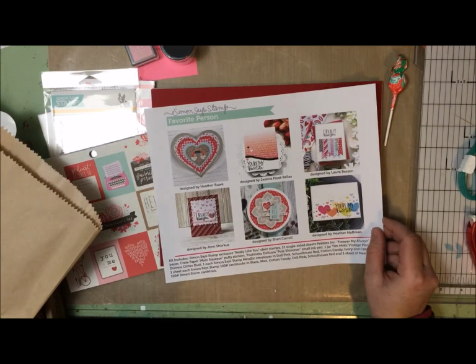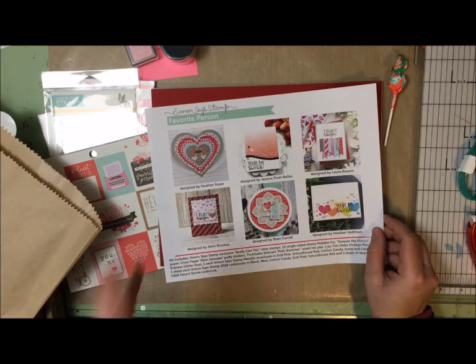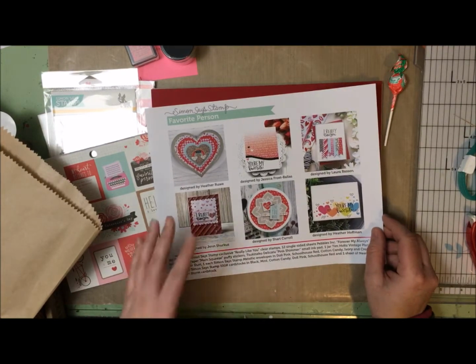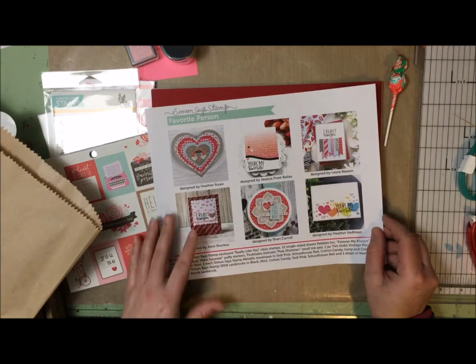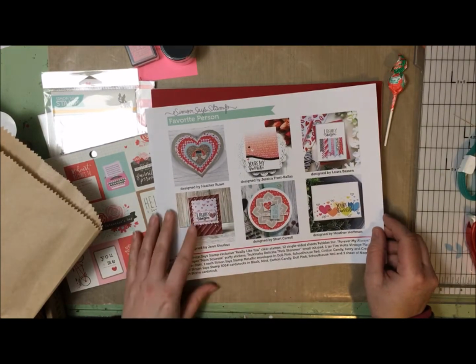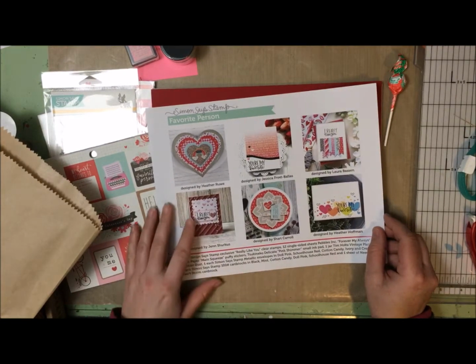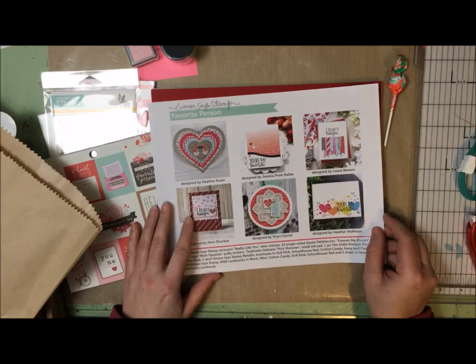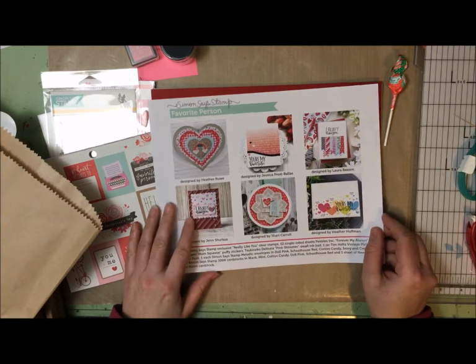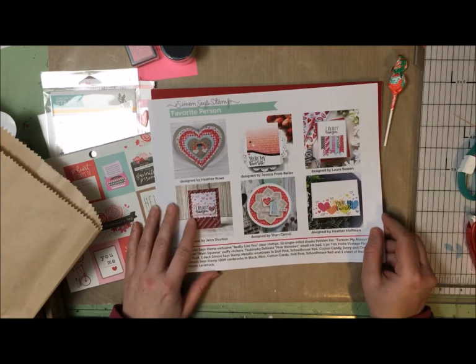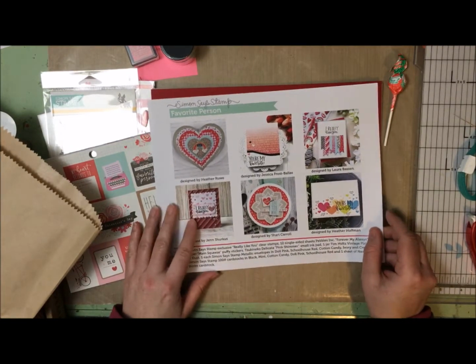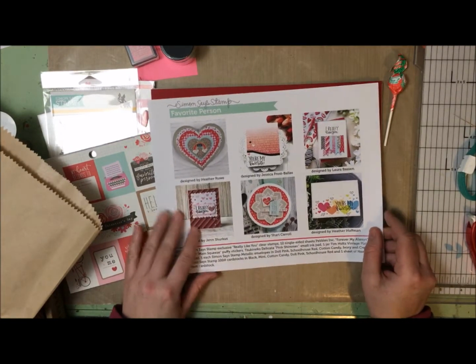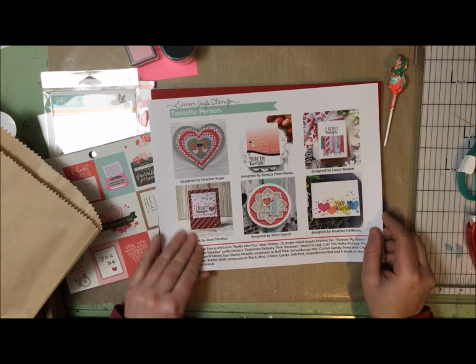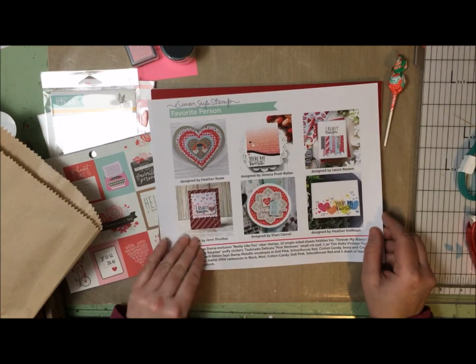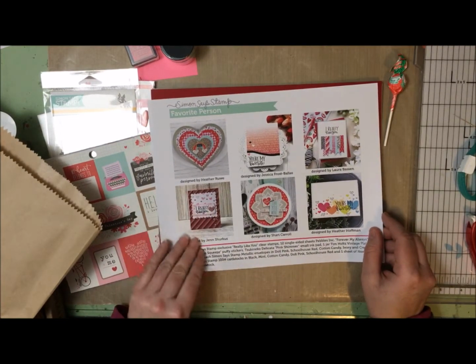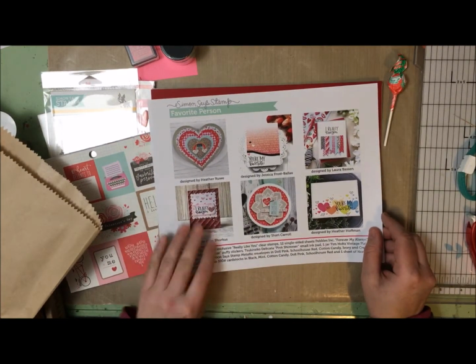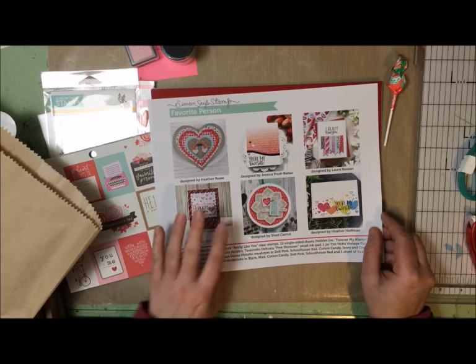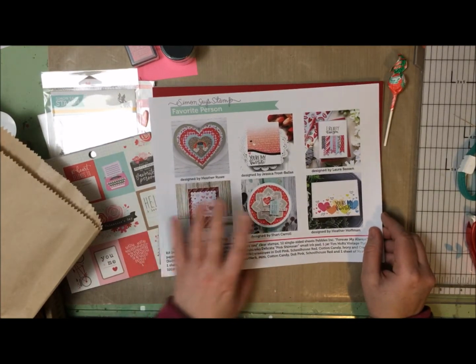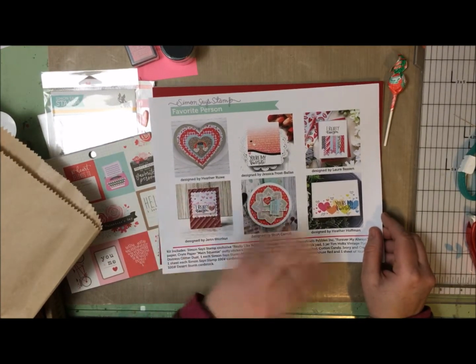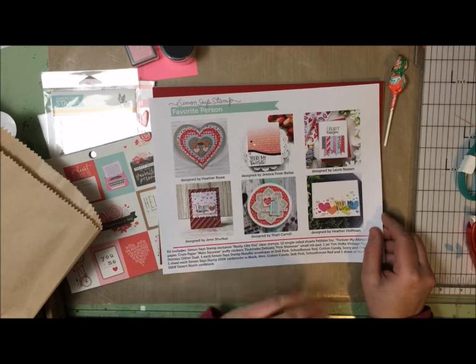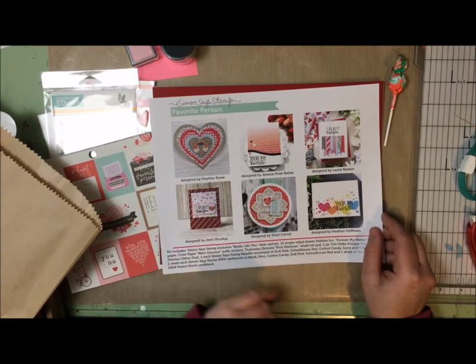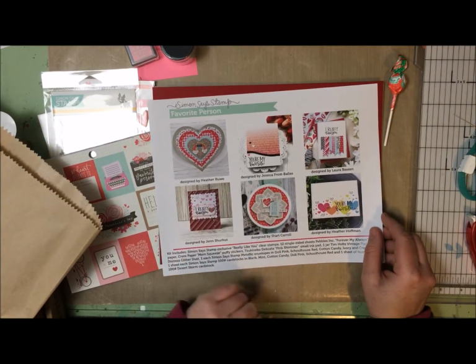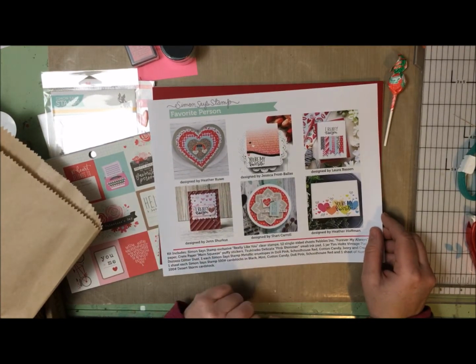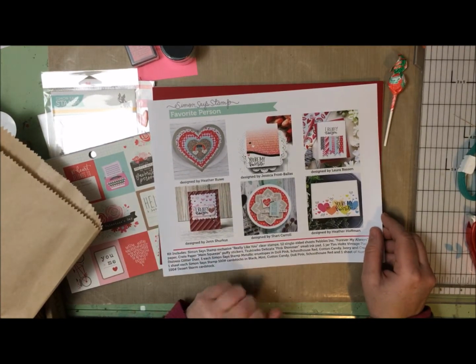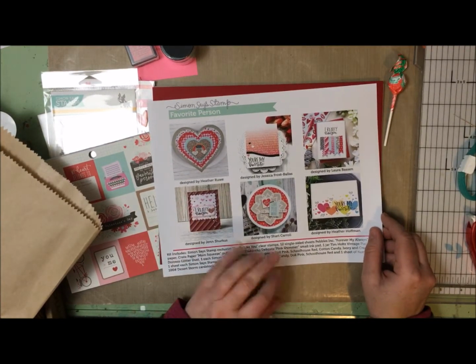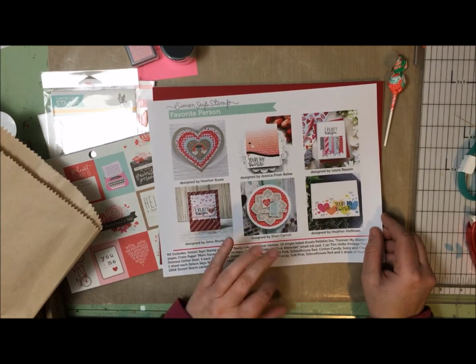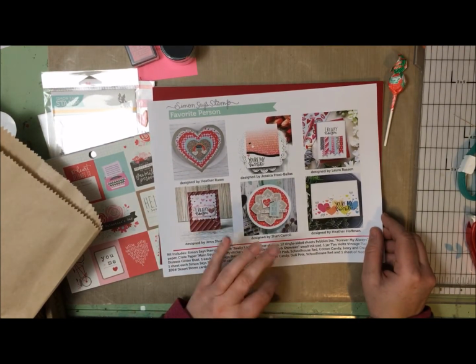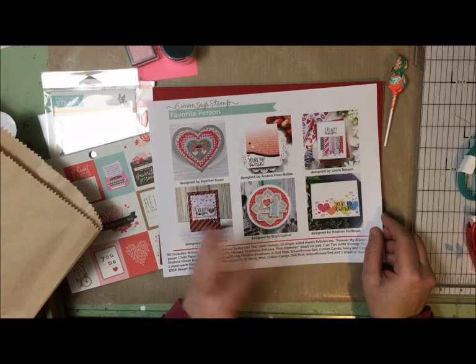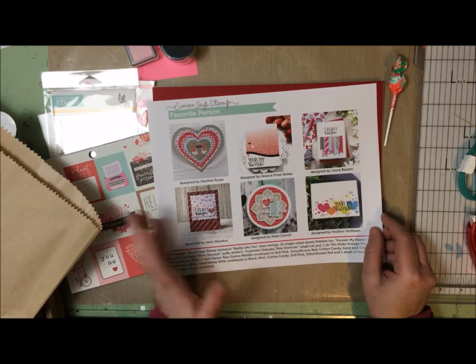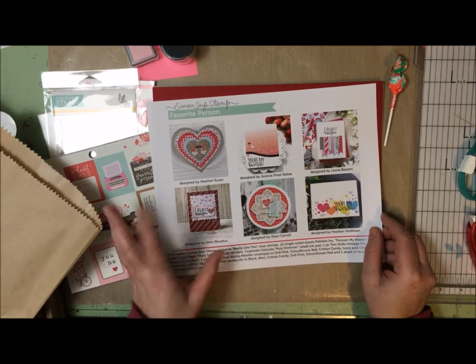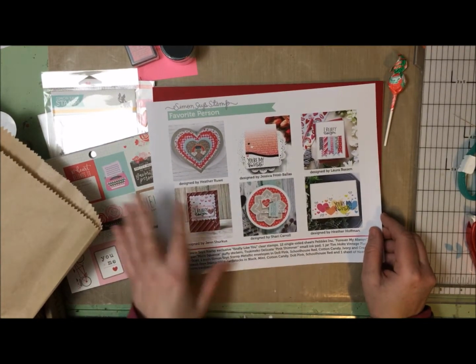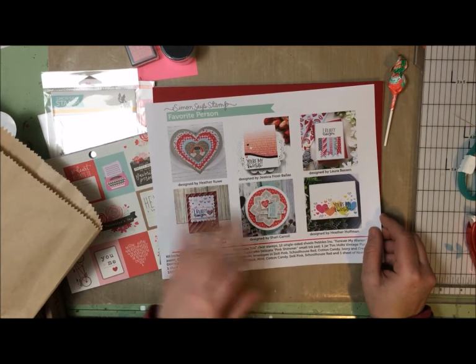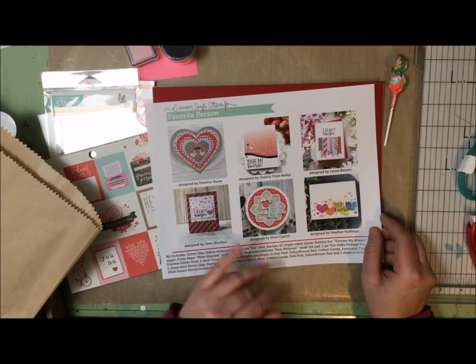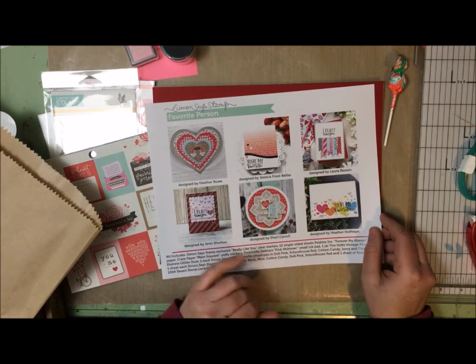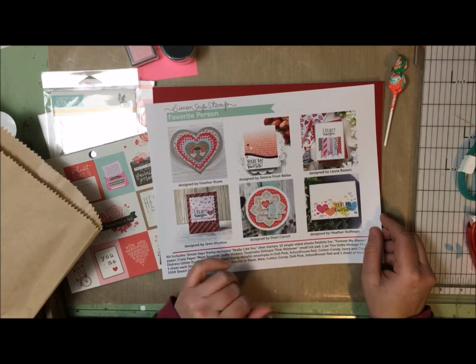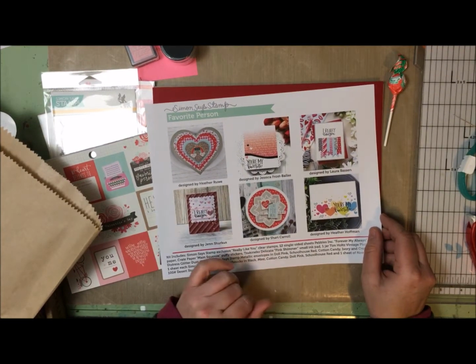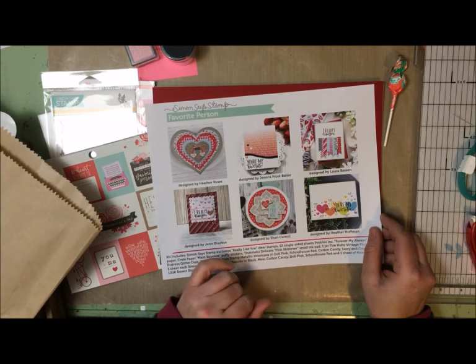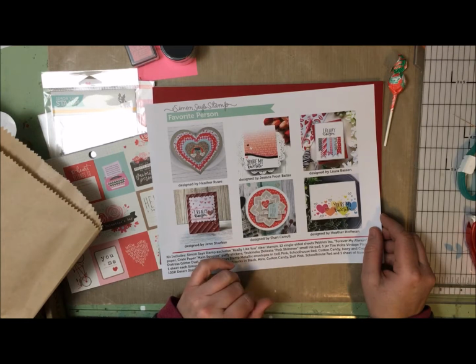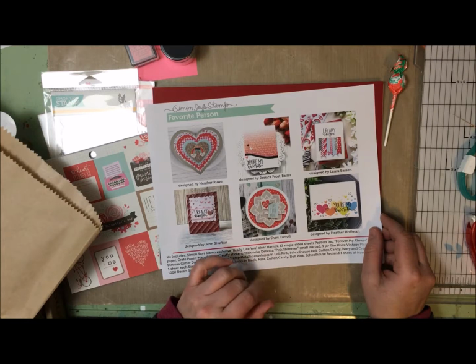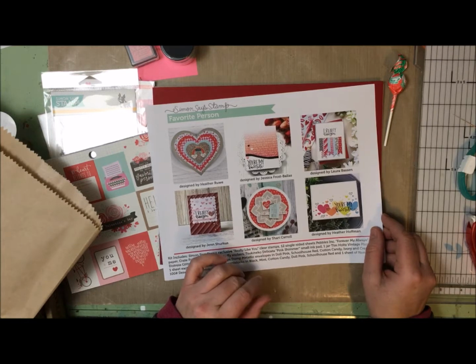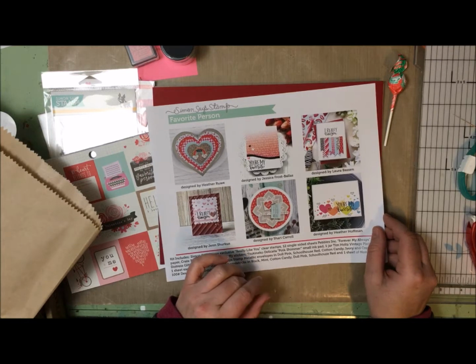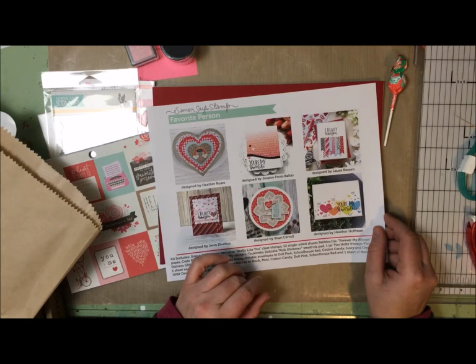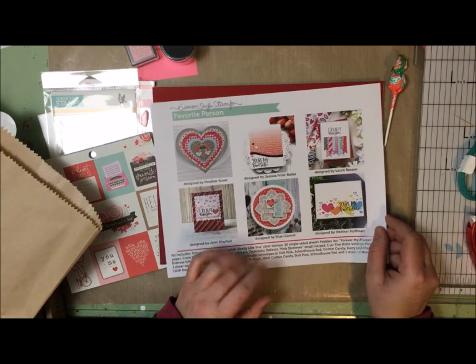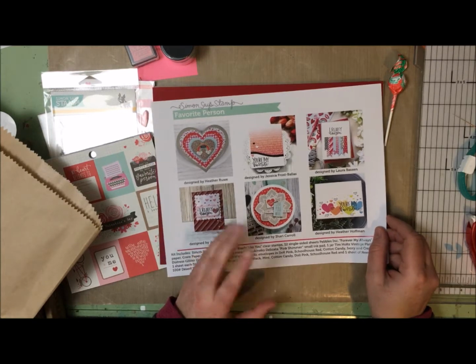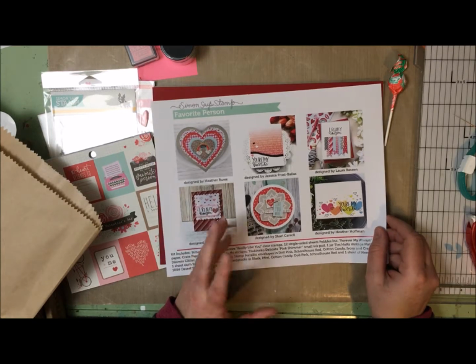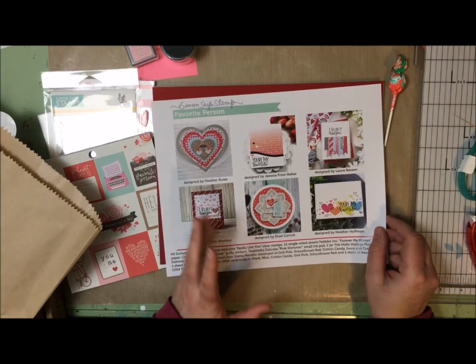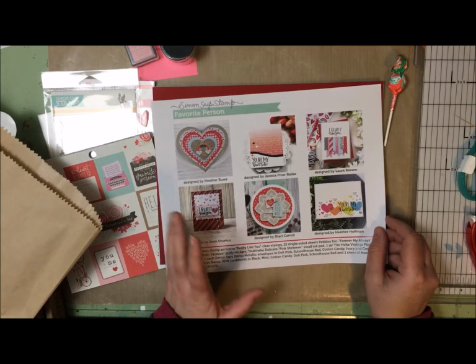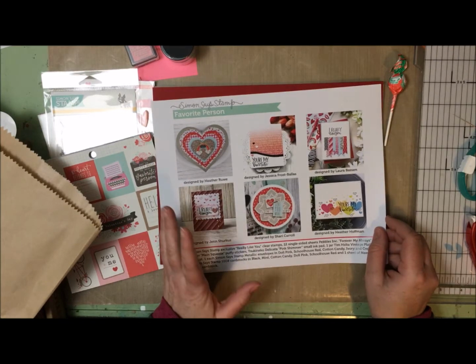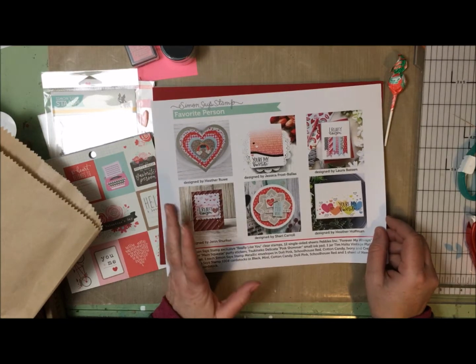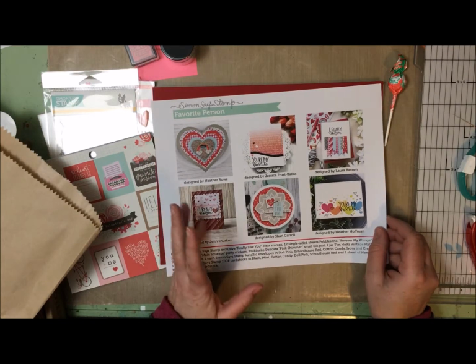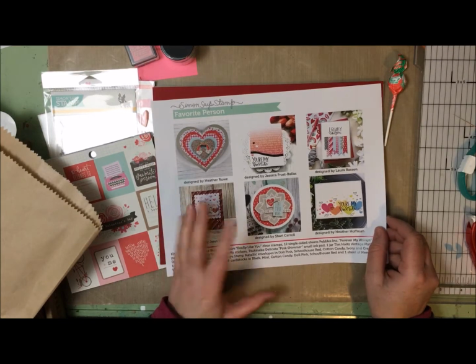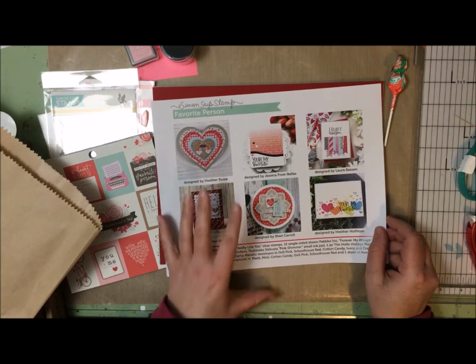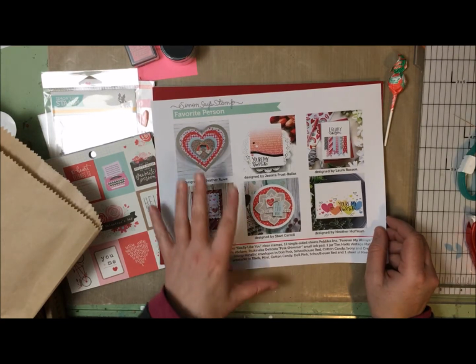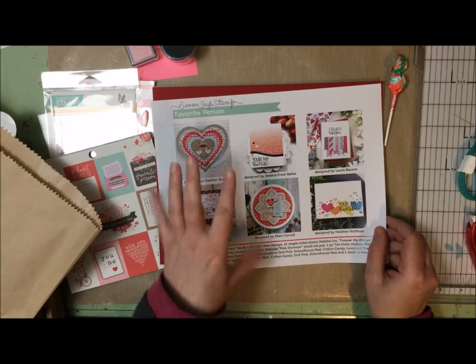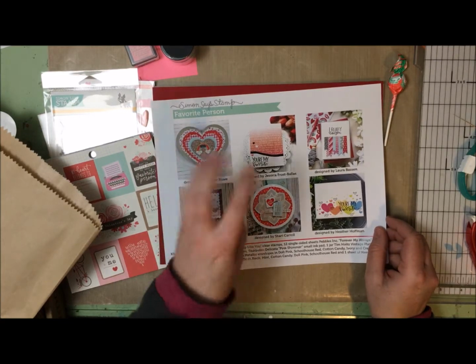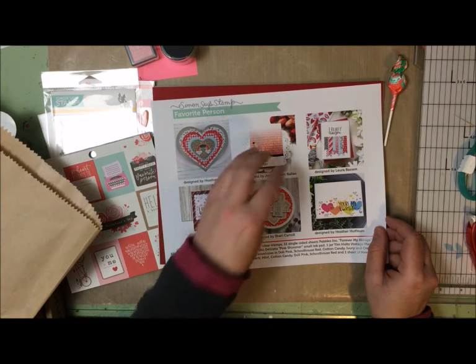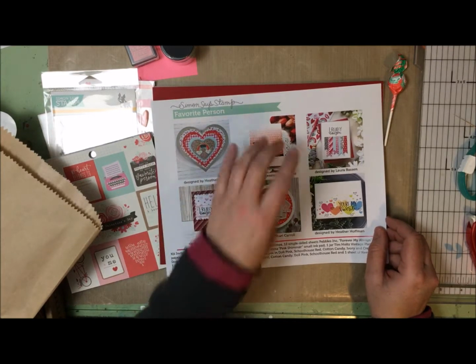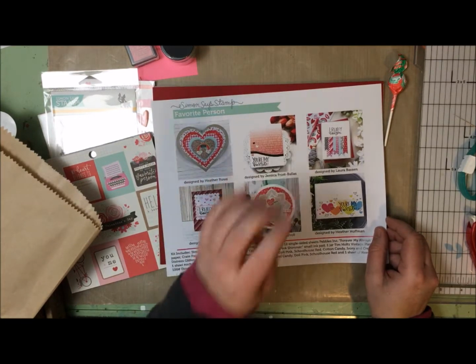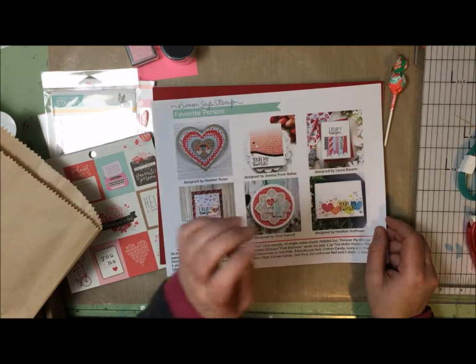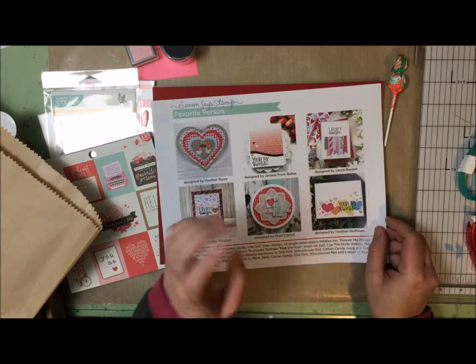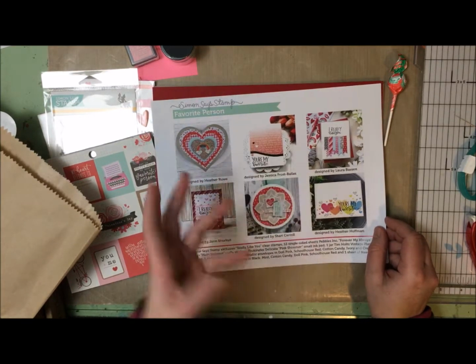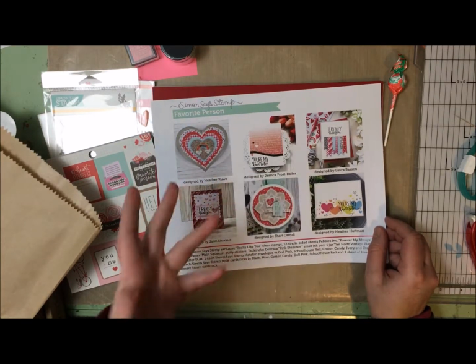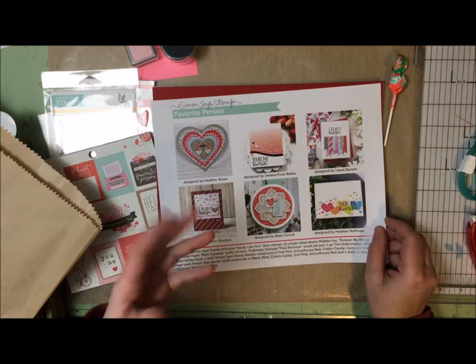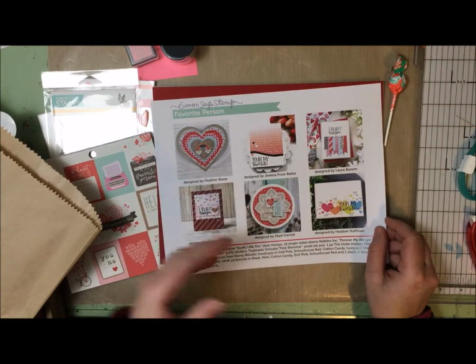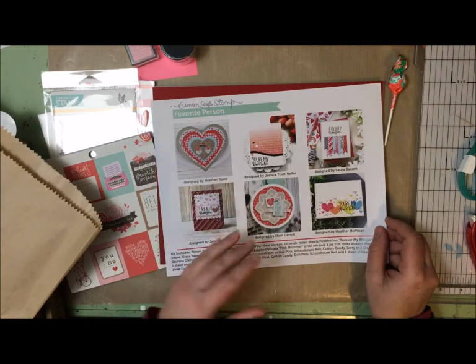In each kit you get this inspiration sheet, and sometimes these are really helpful because I'll be completely stuck, so it's nice to have this. I can start by just casing one of these until I sort of get my groove.